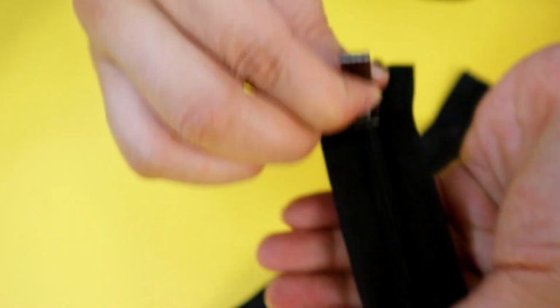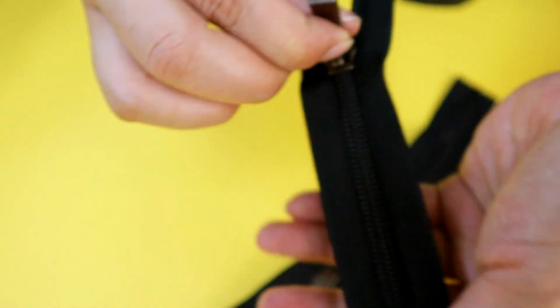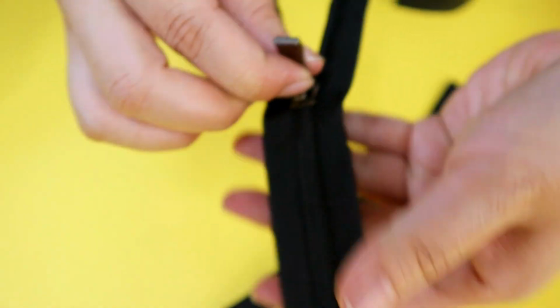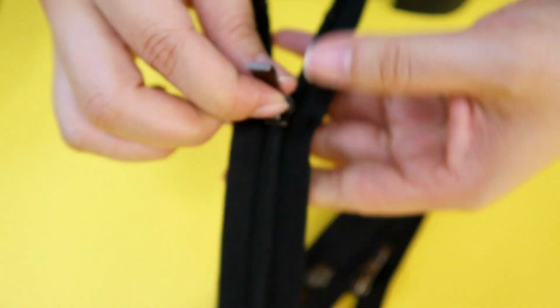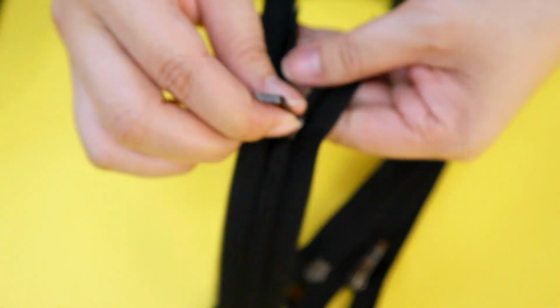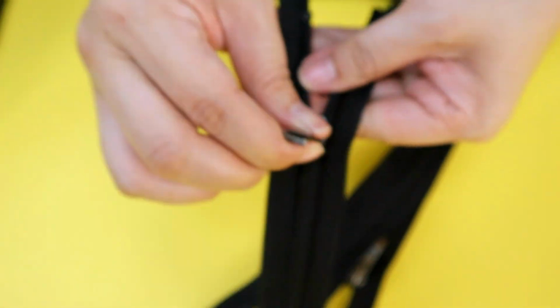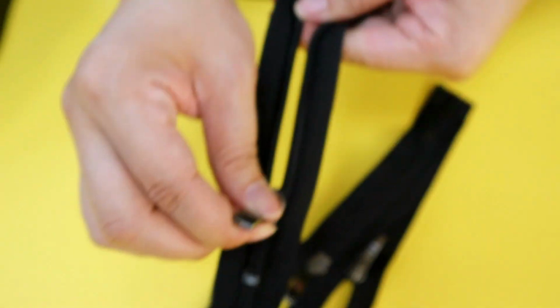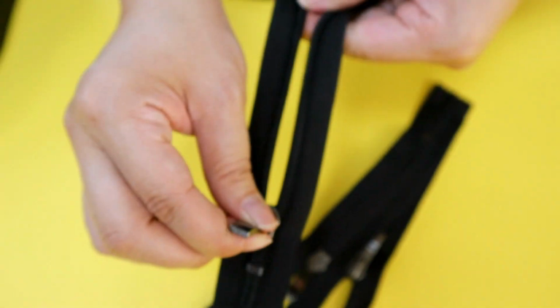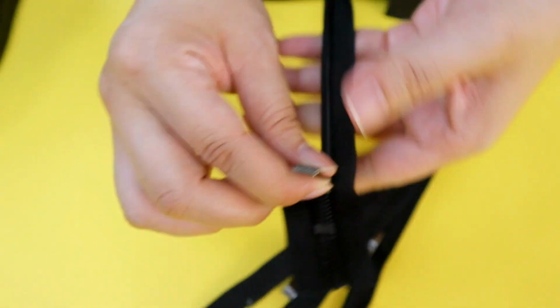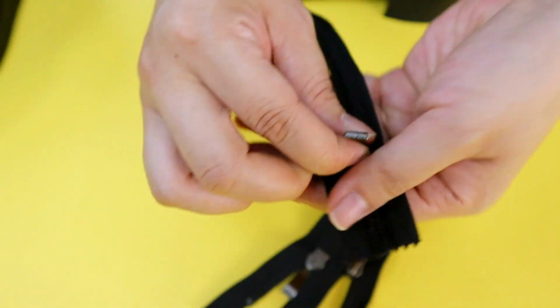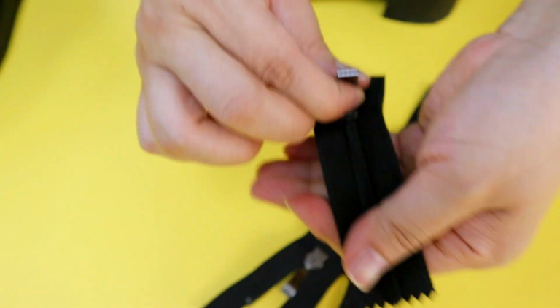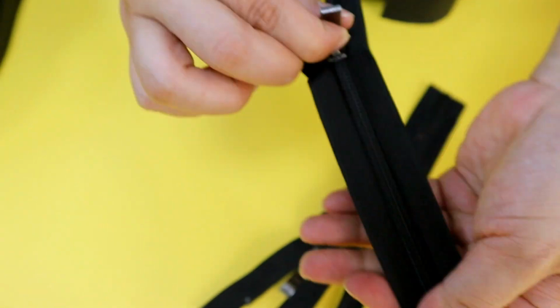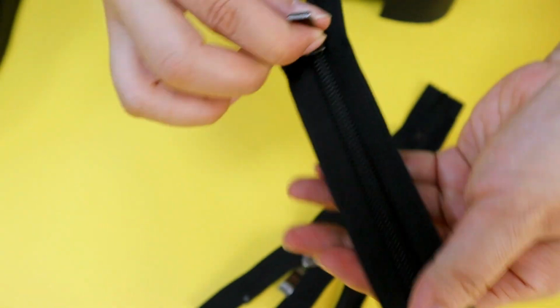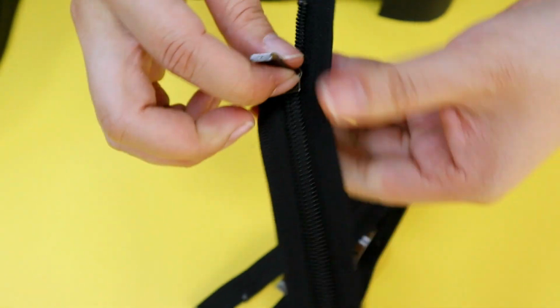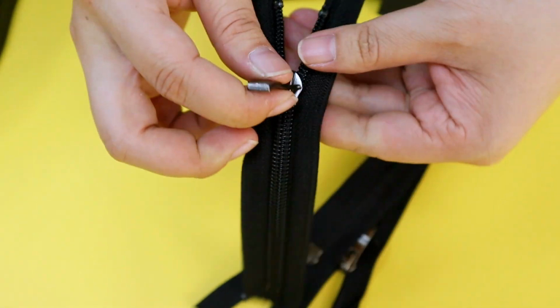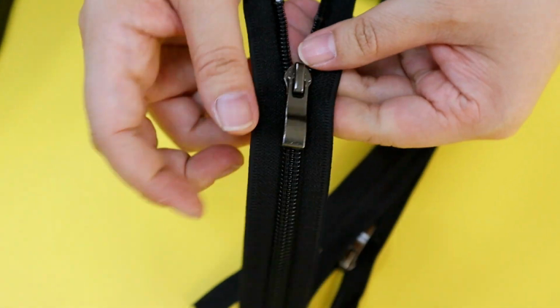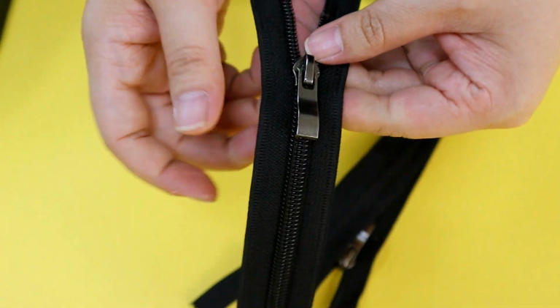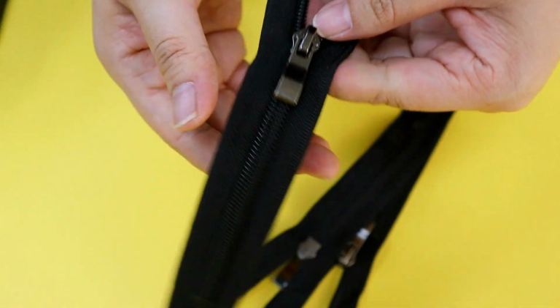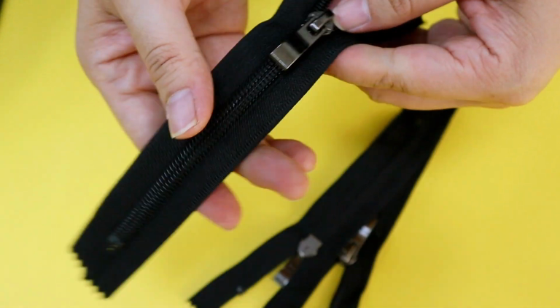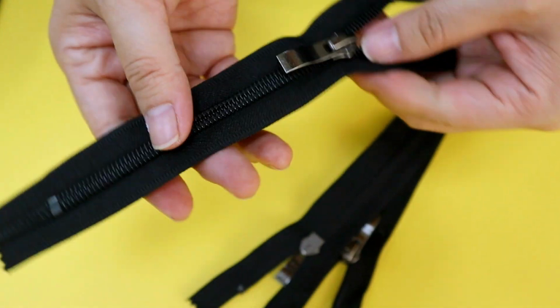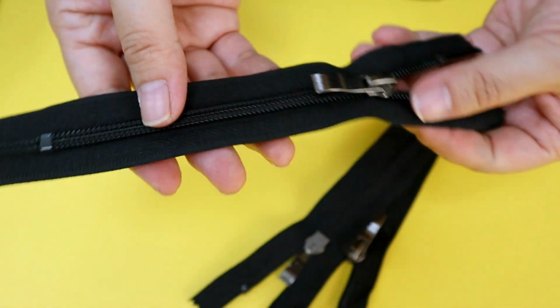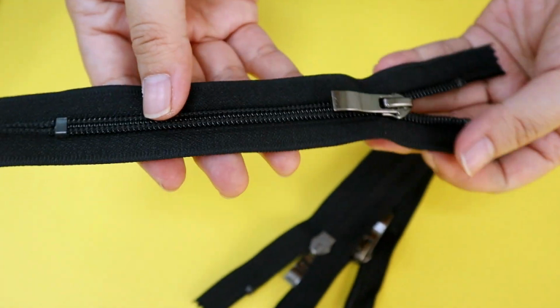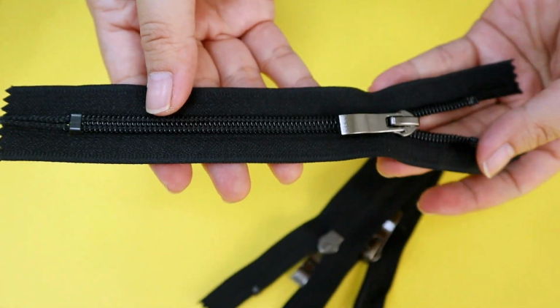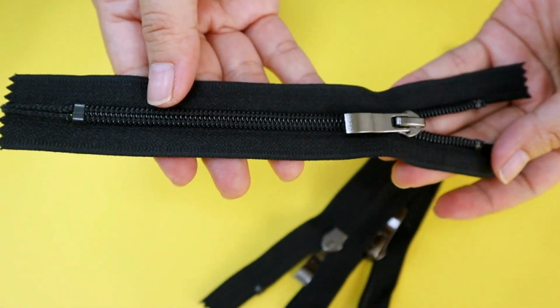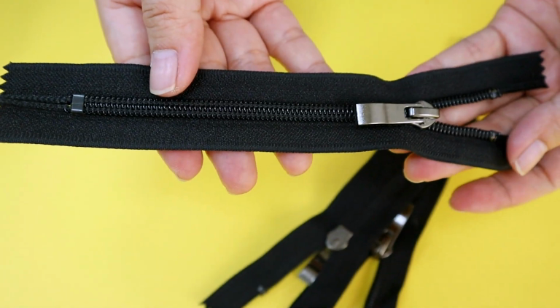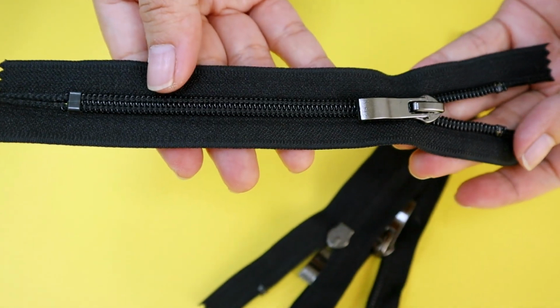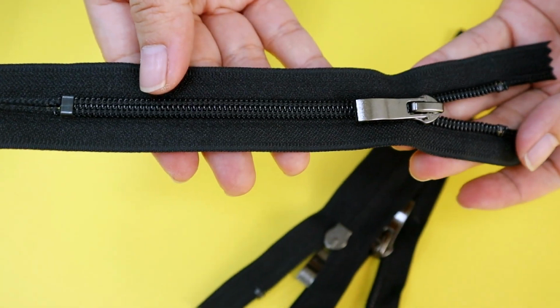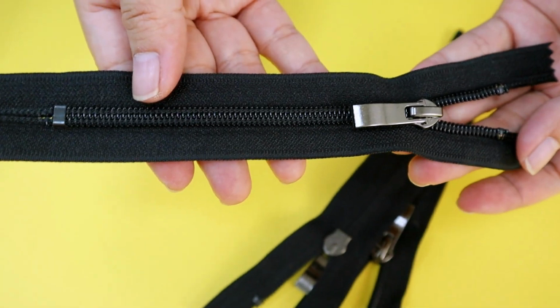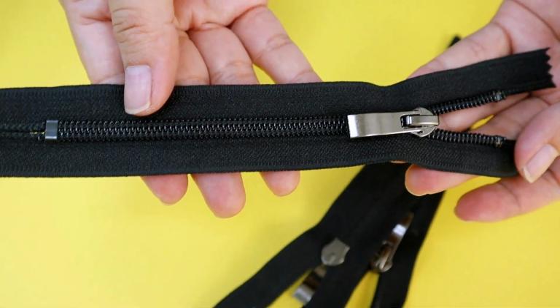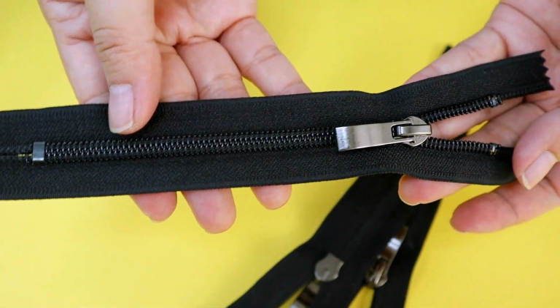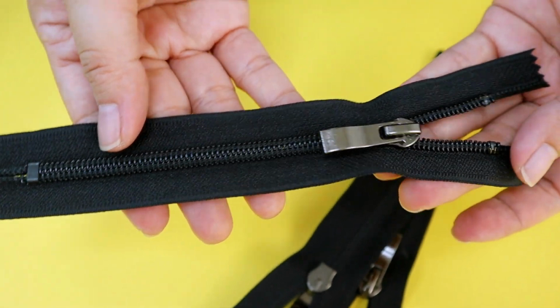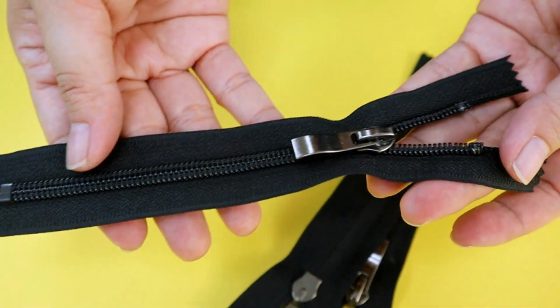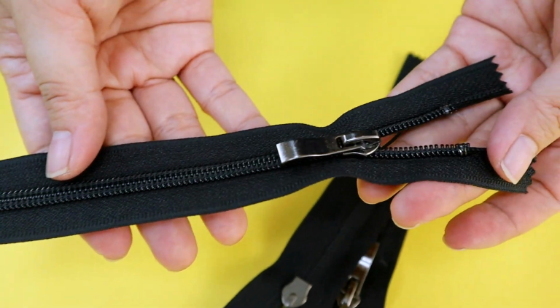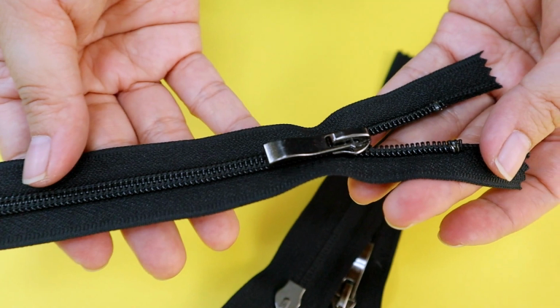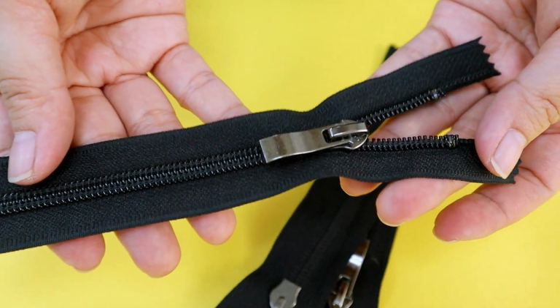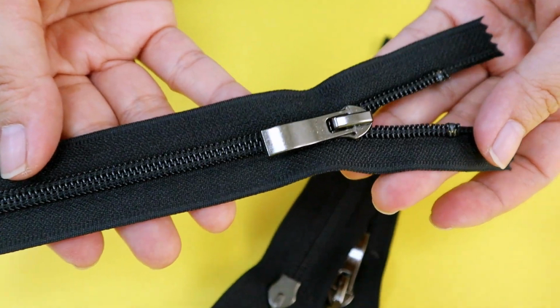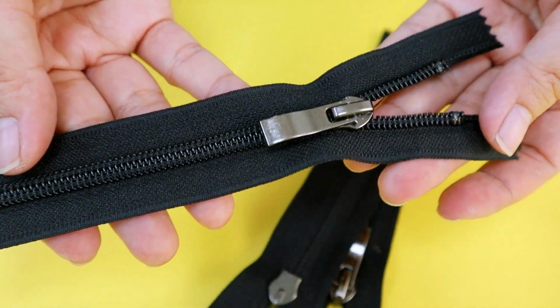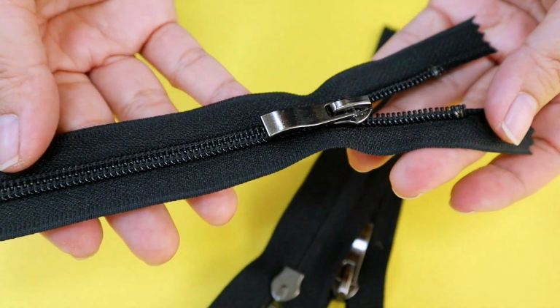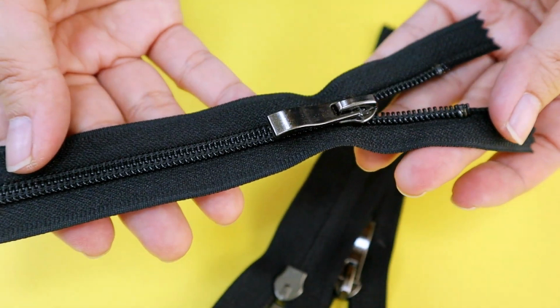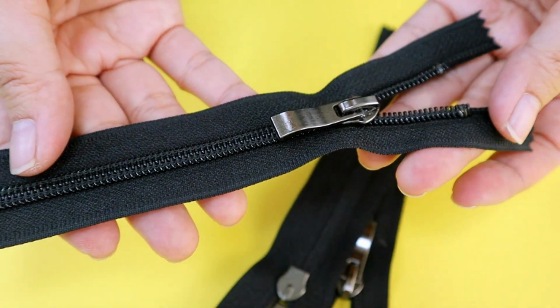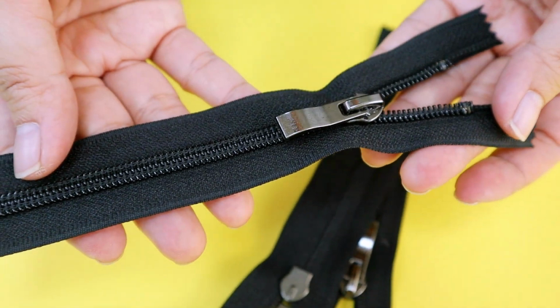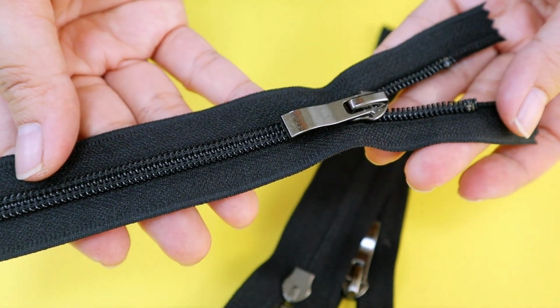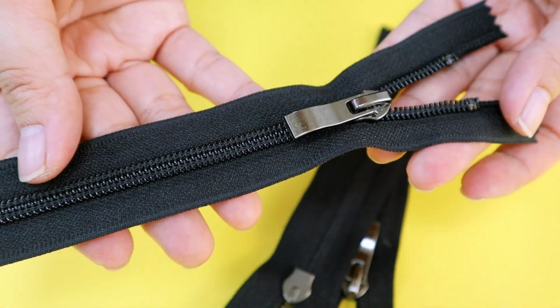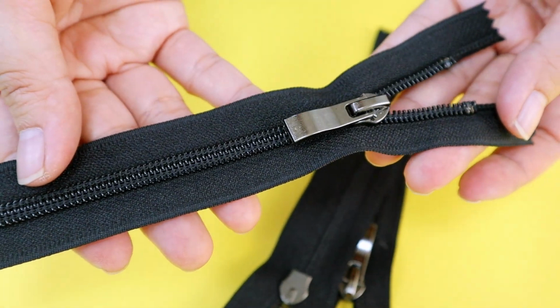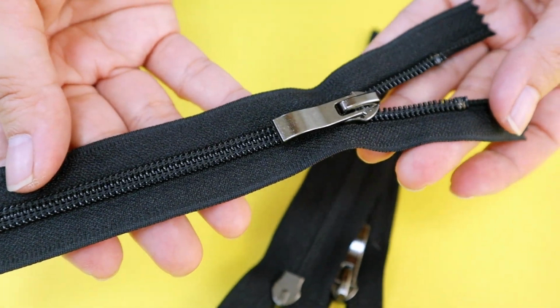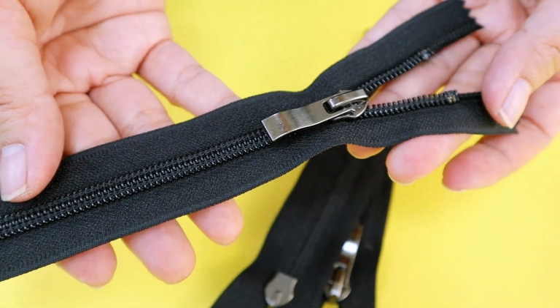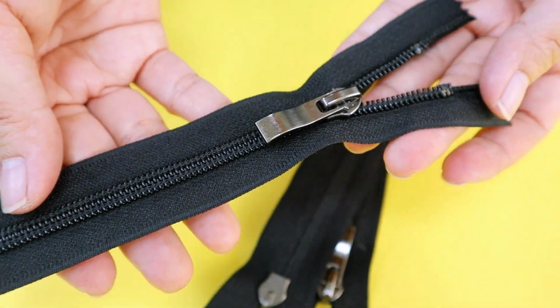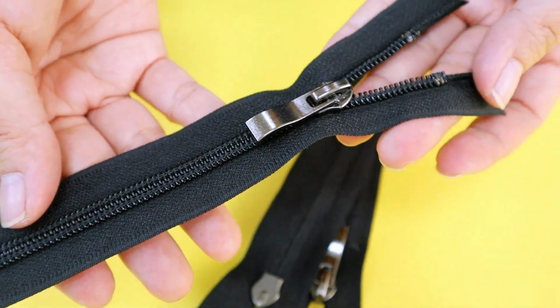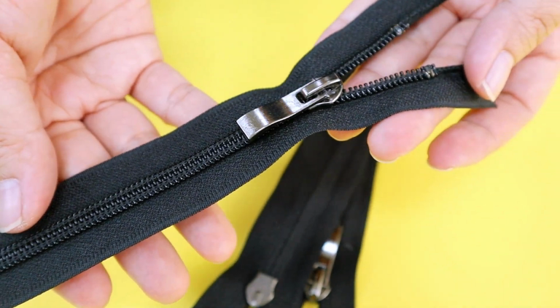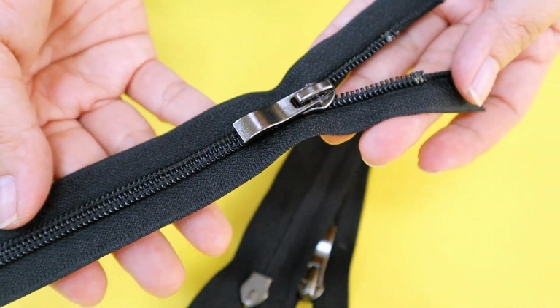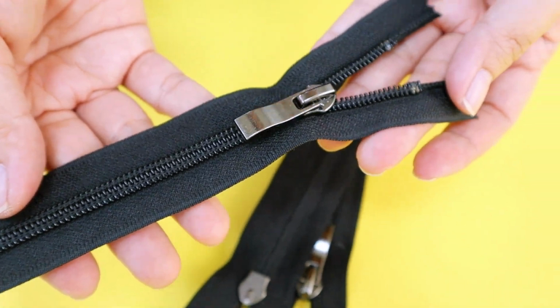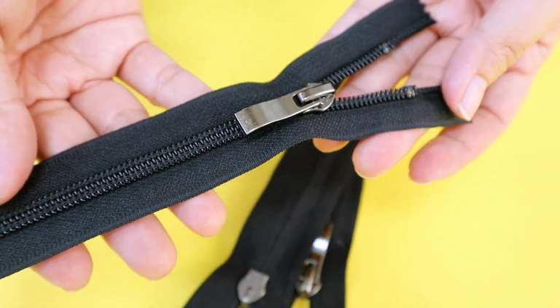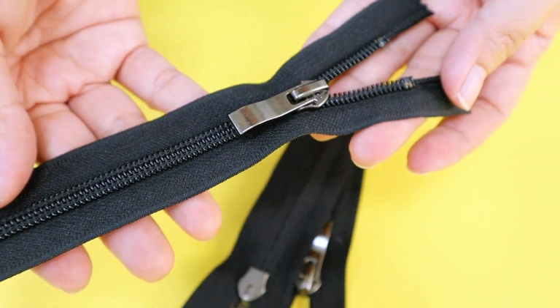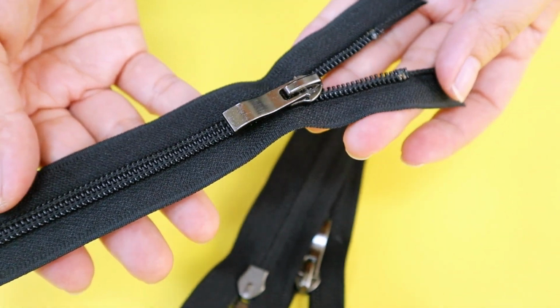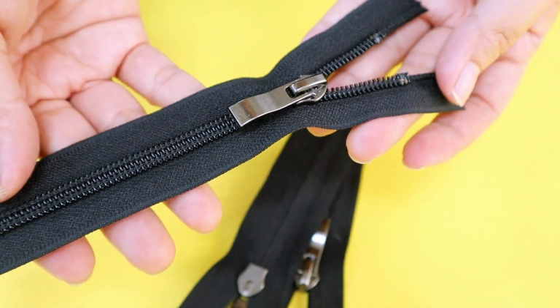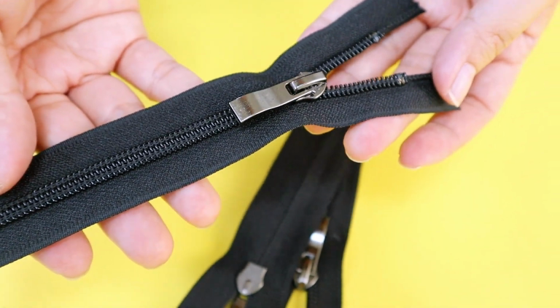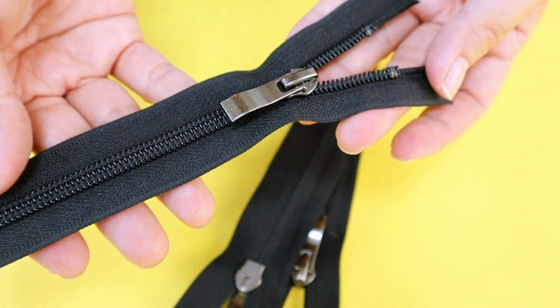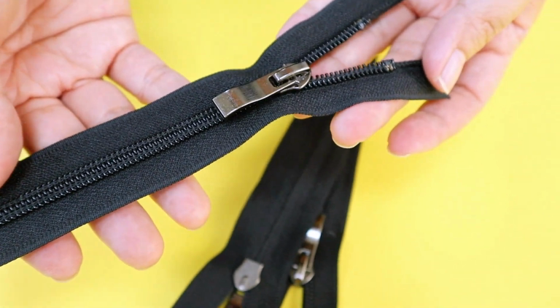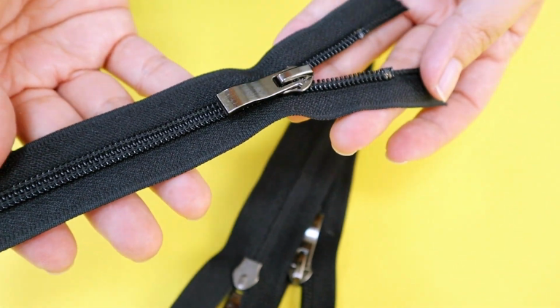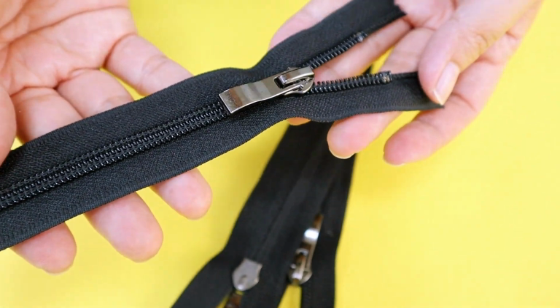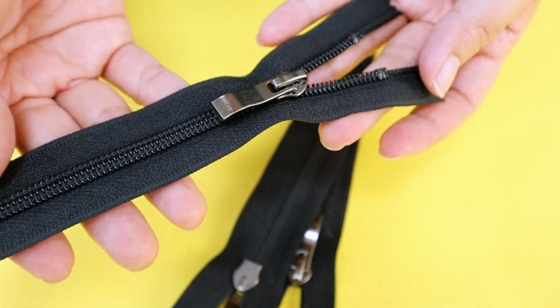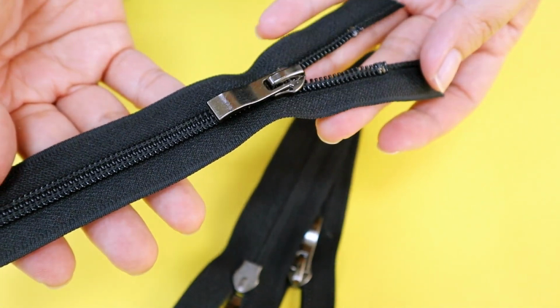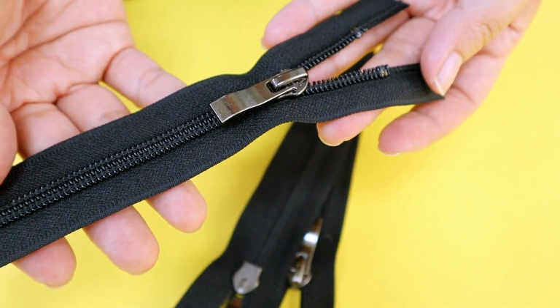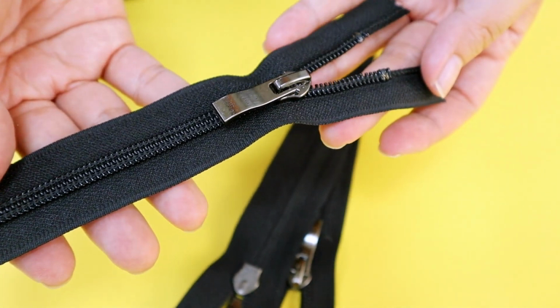So if you need this high quality shoe zipper, you can send an email to us. Thank you.